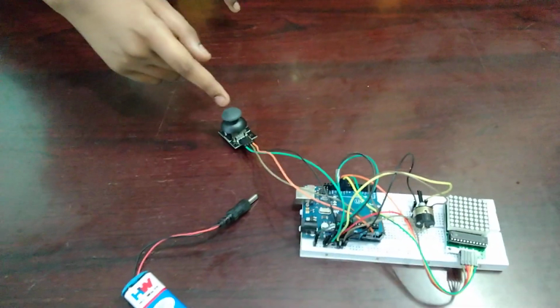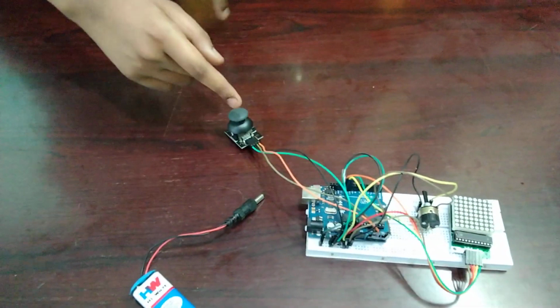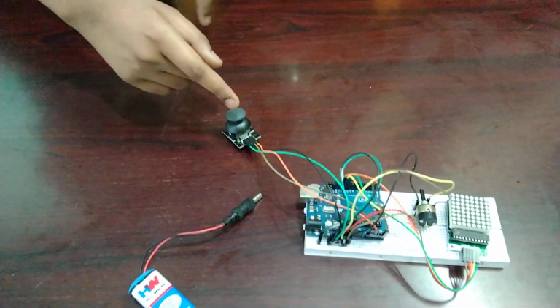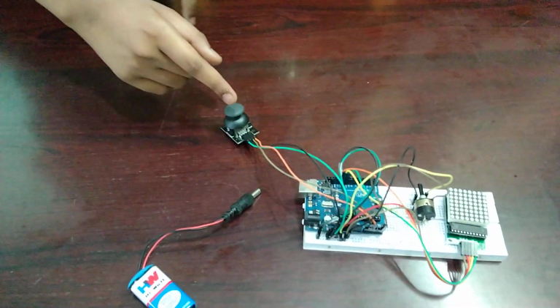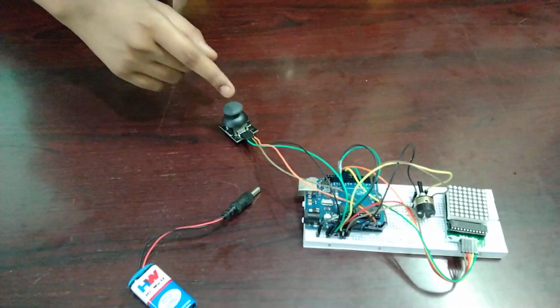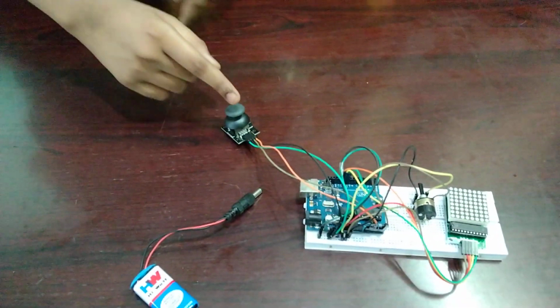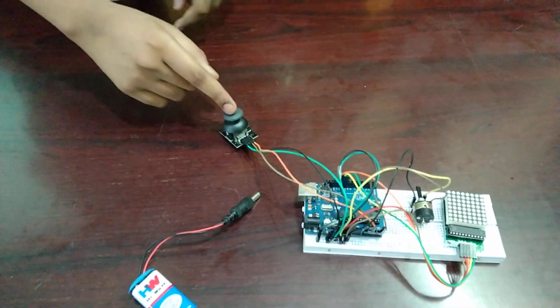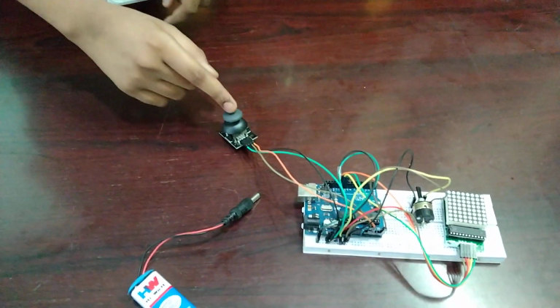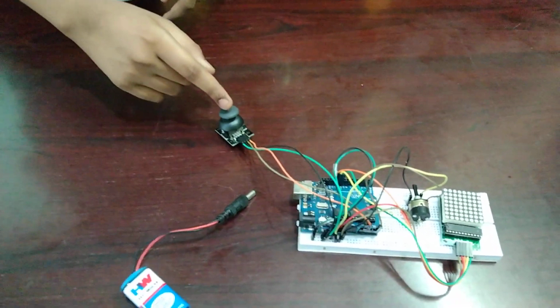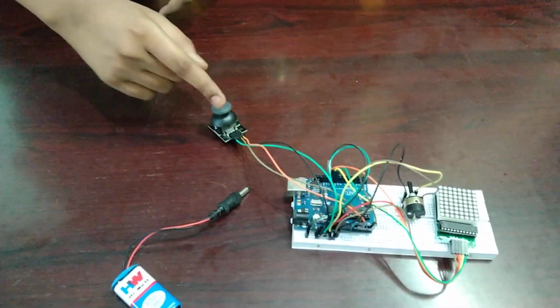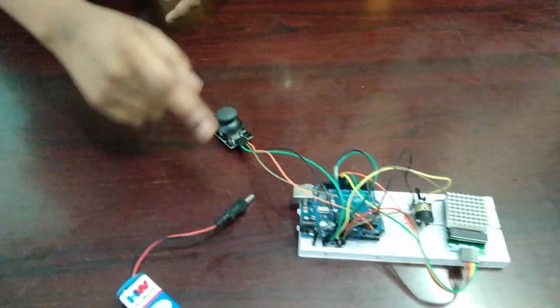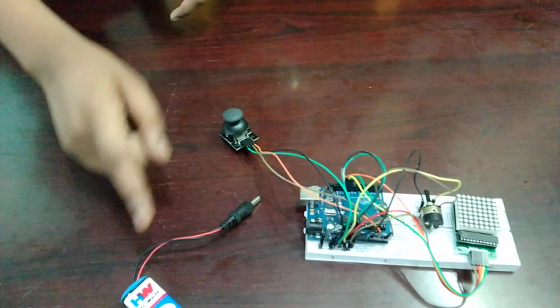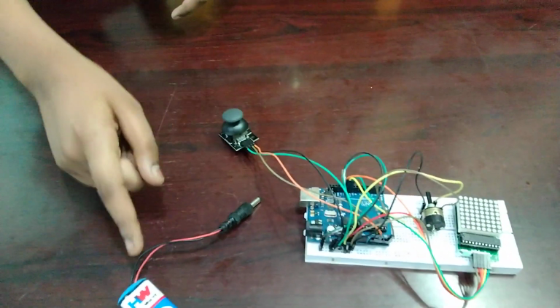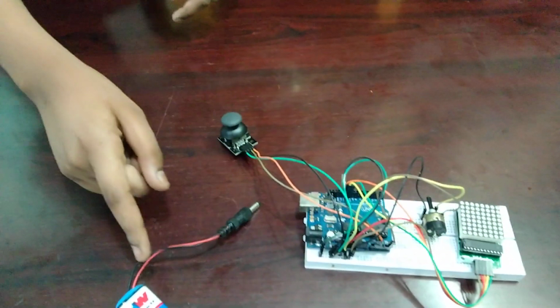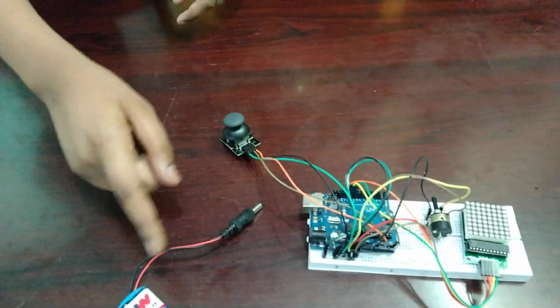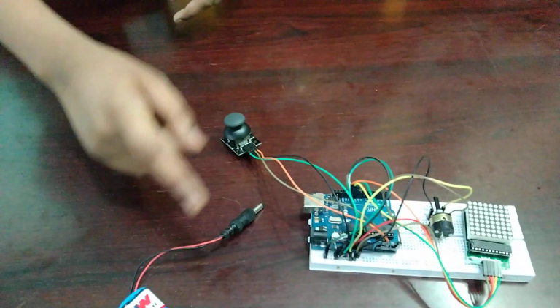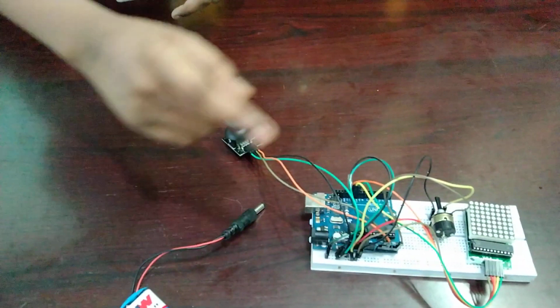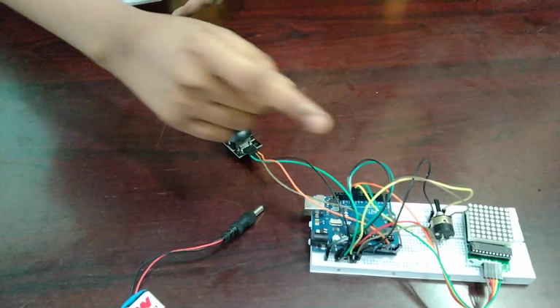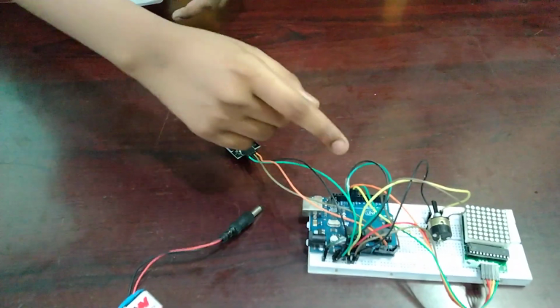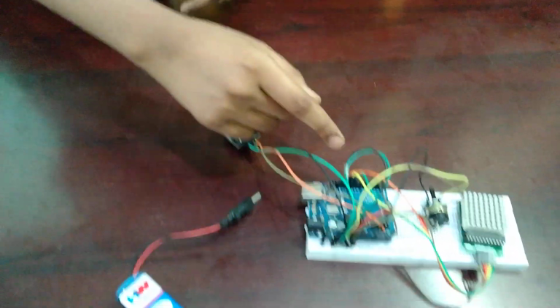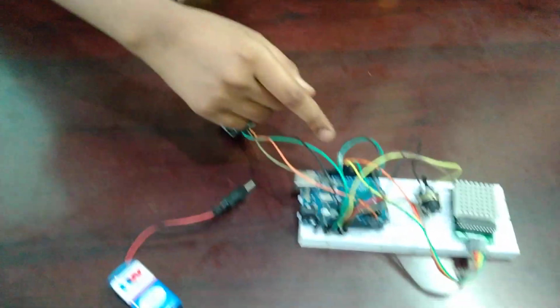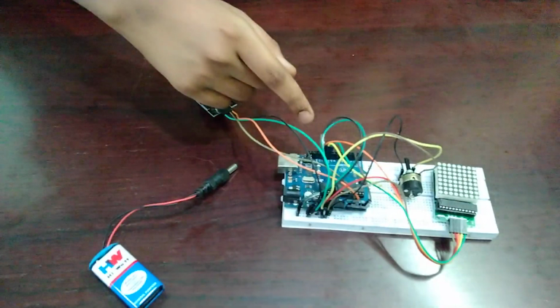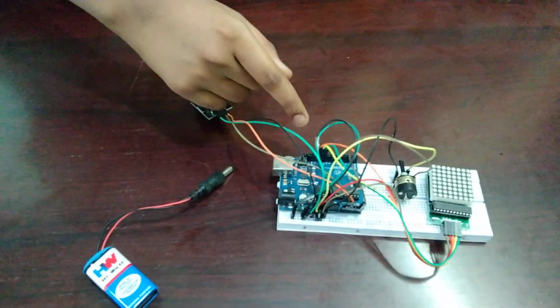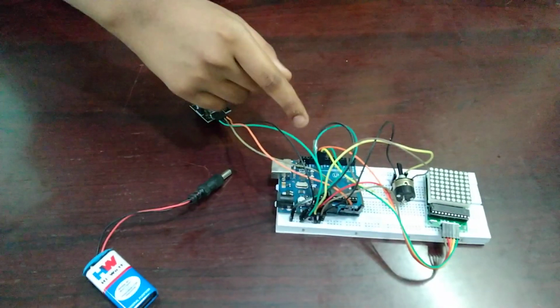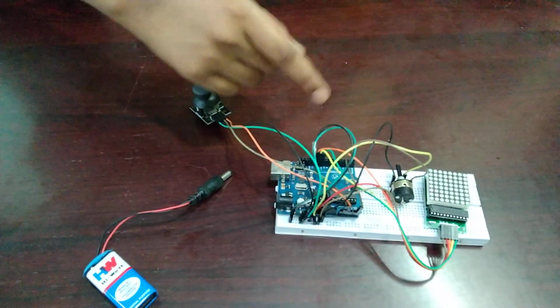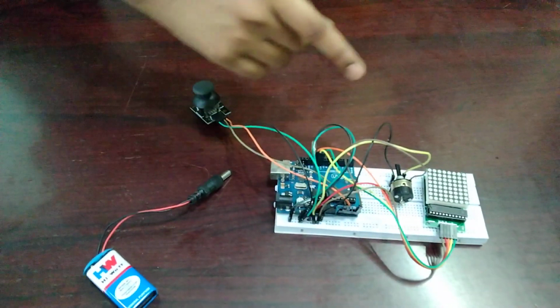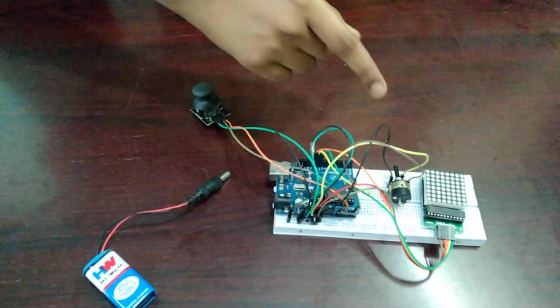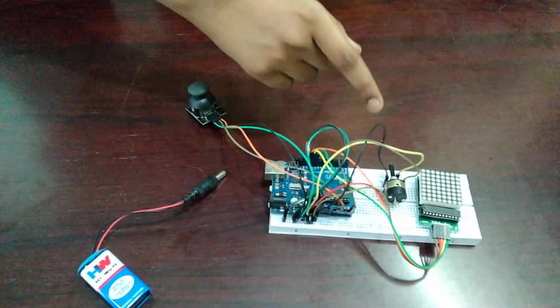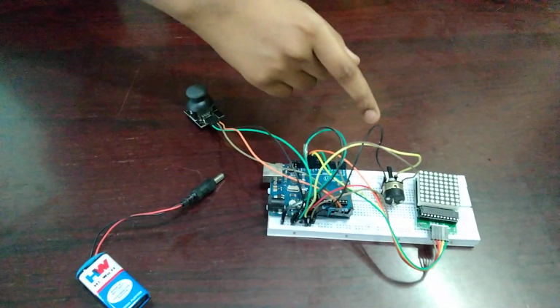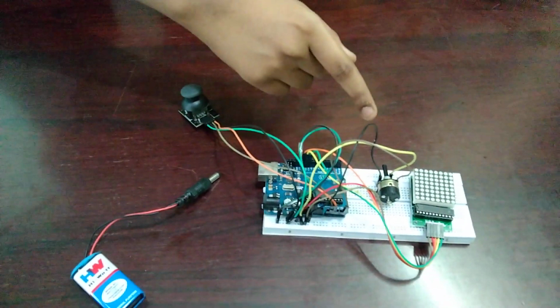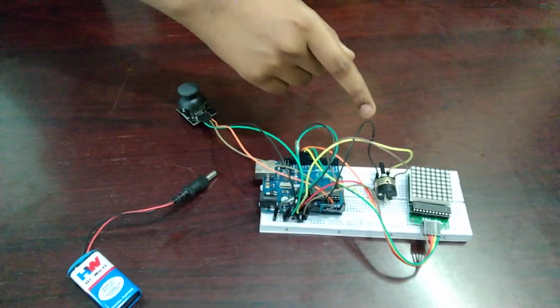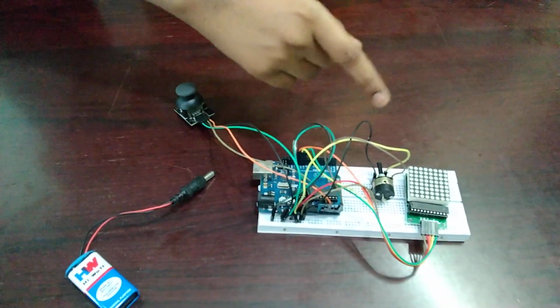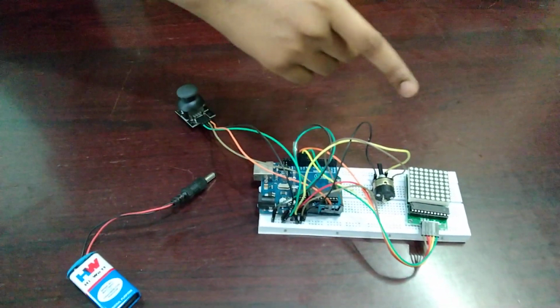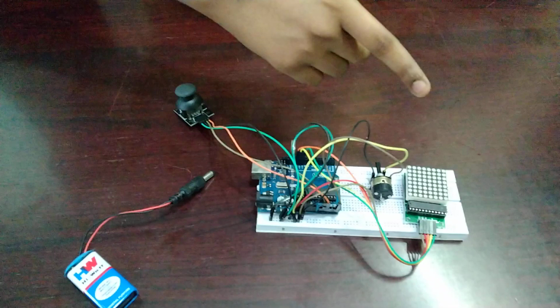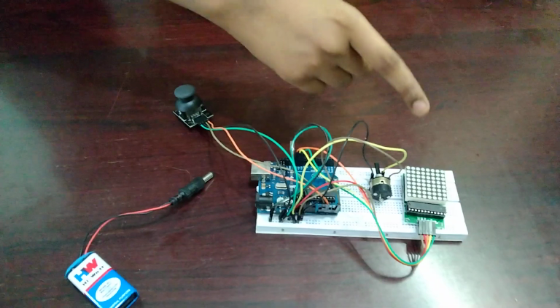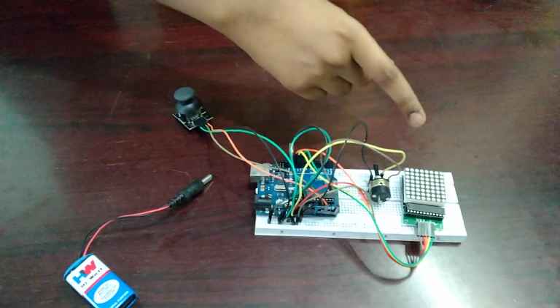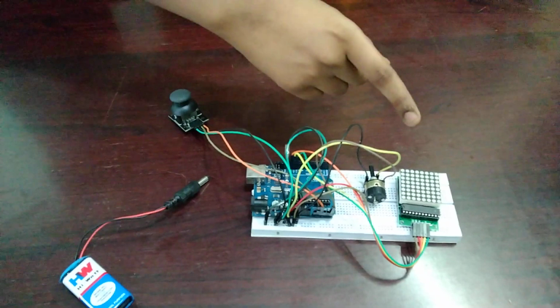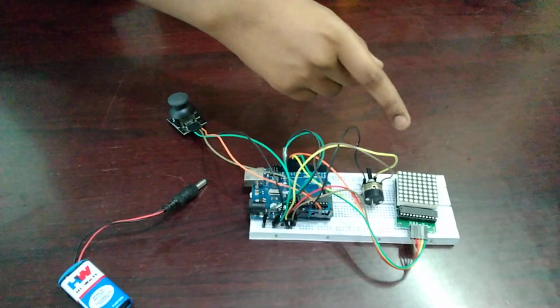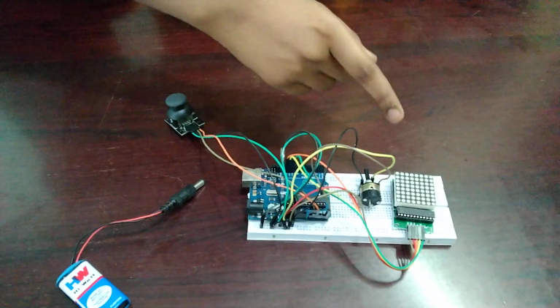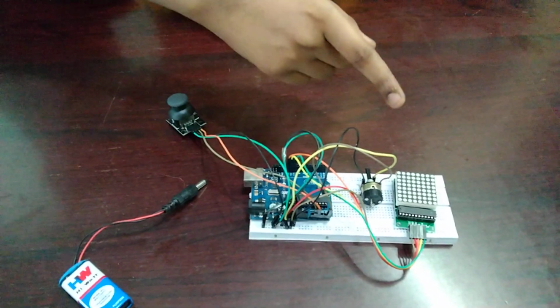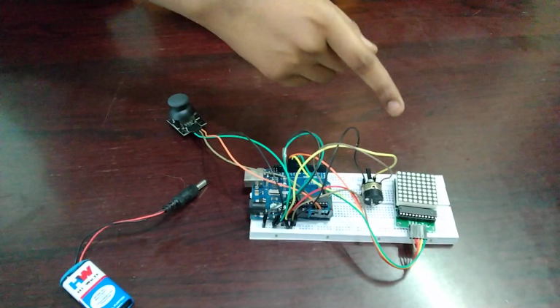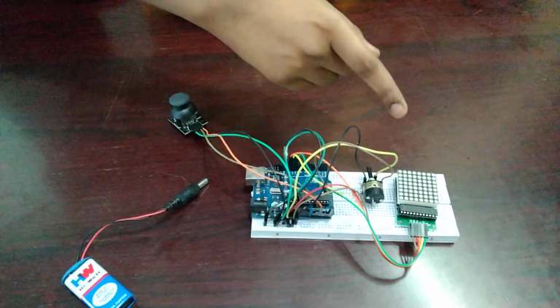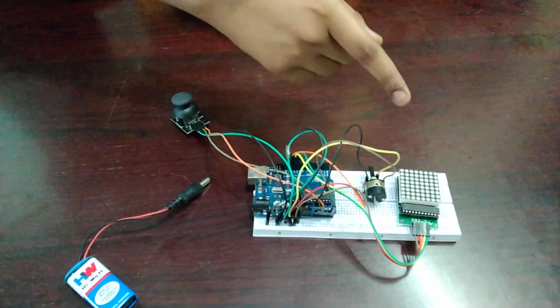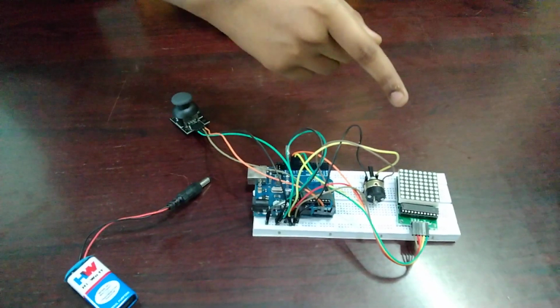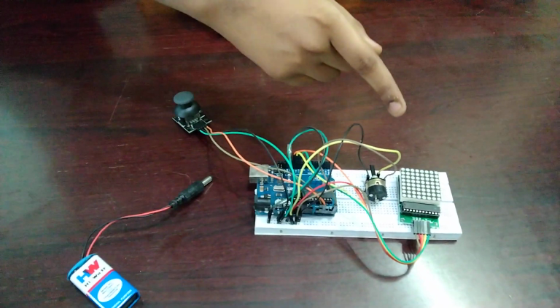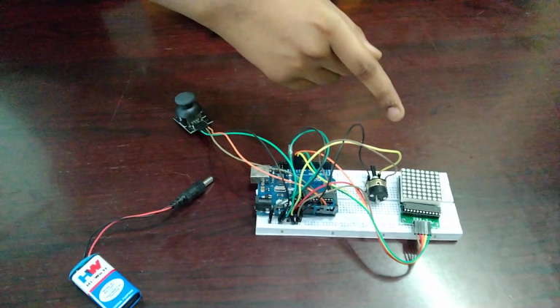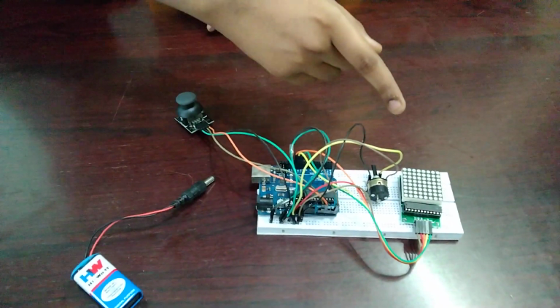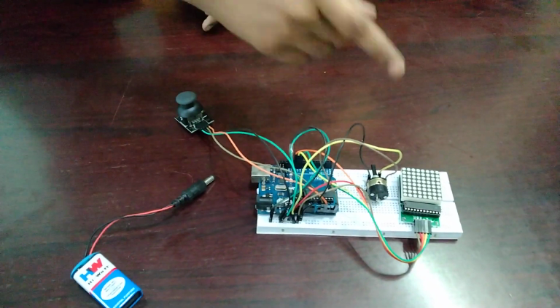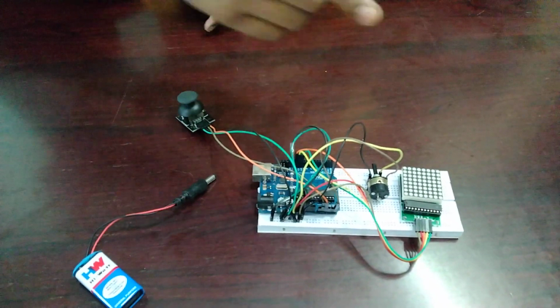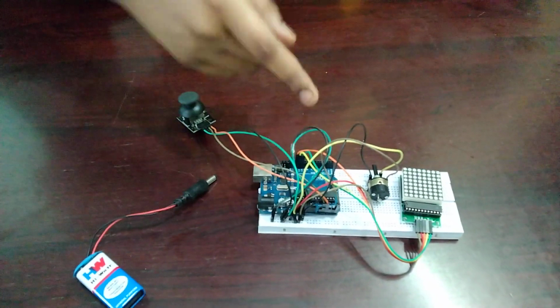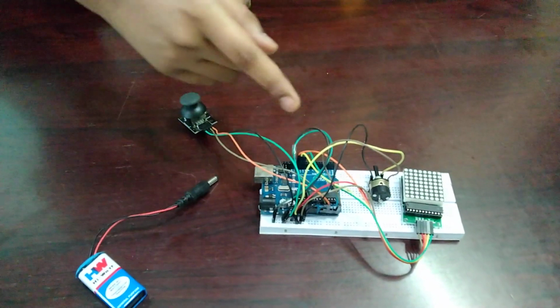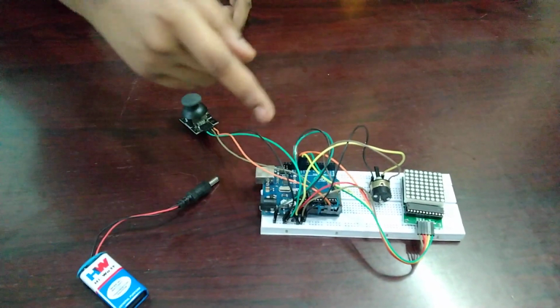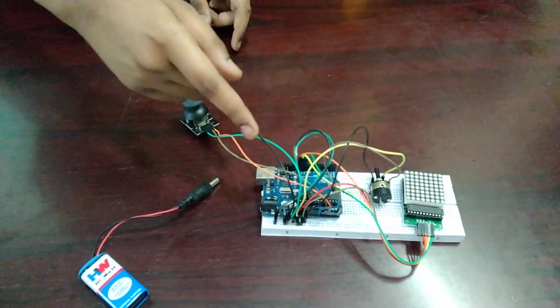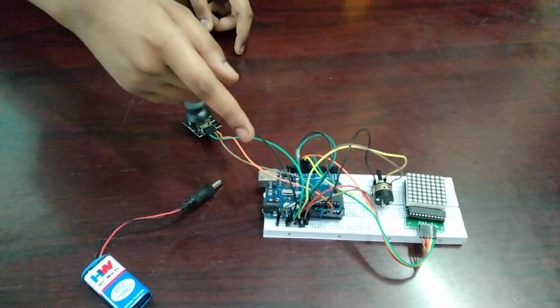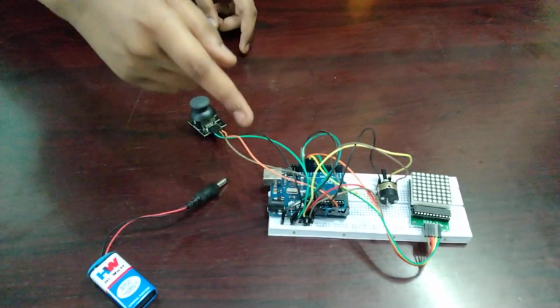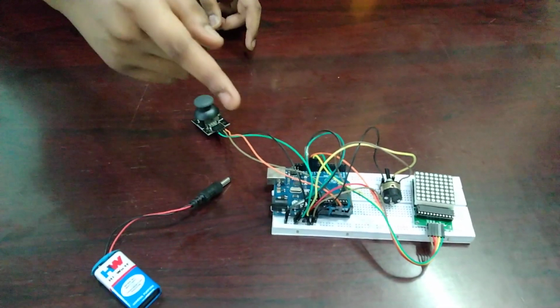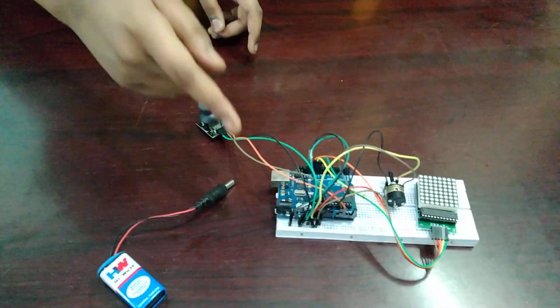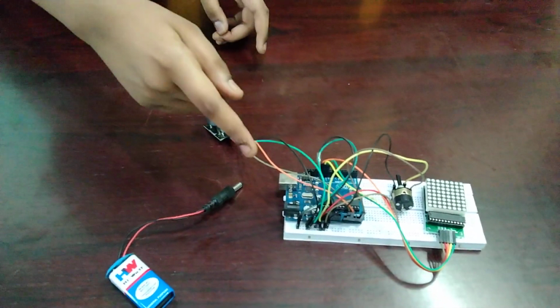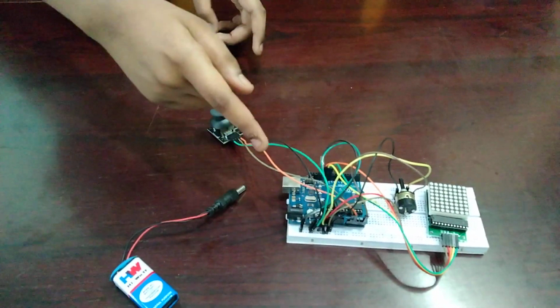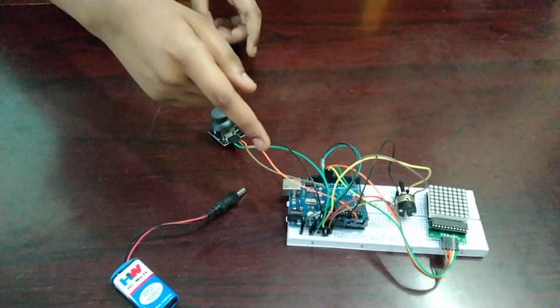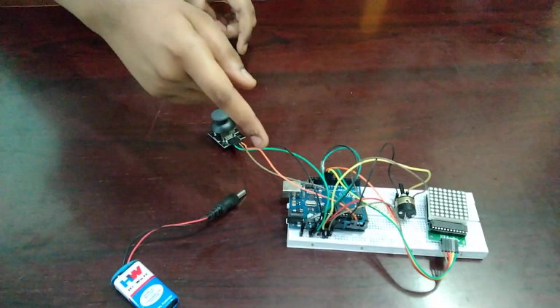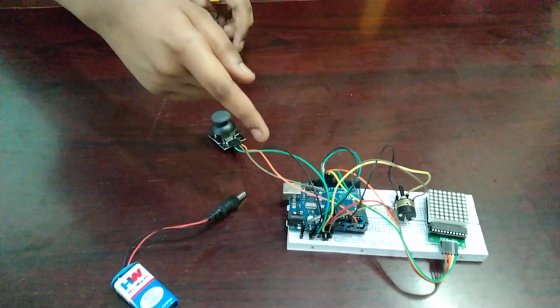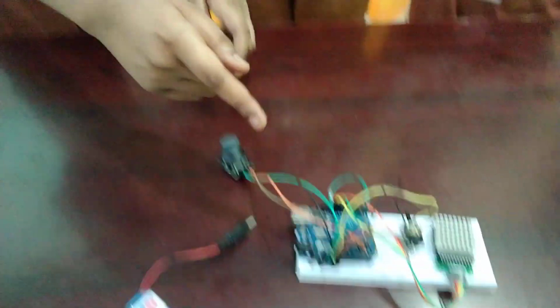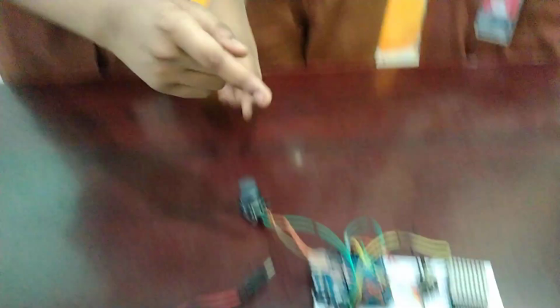I use a joystick, power supply, Arduino board, potentiometer, 8x8 dot matrix, and a bunch of jumper wires.